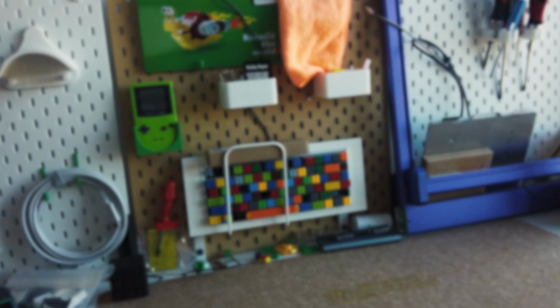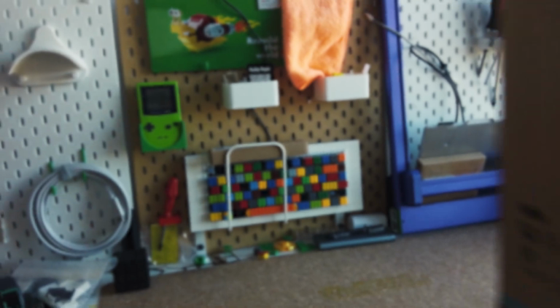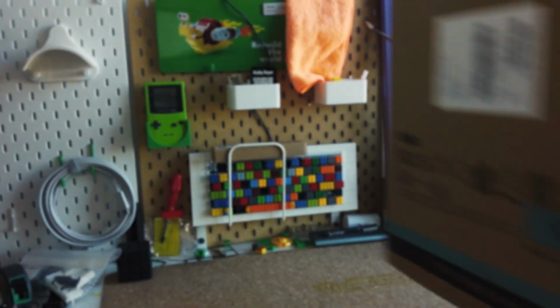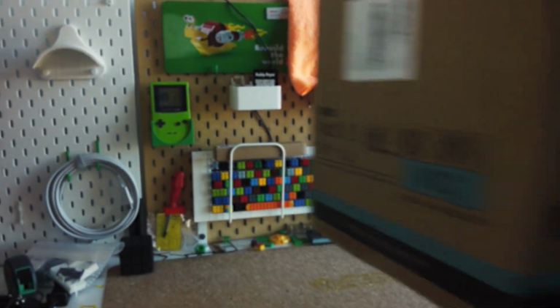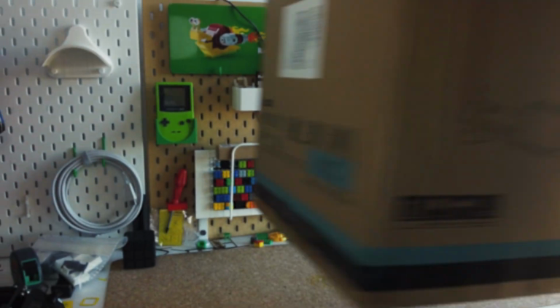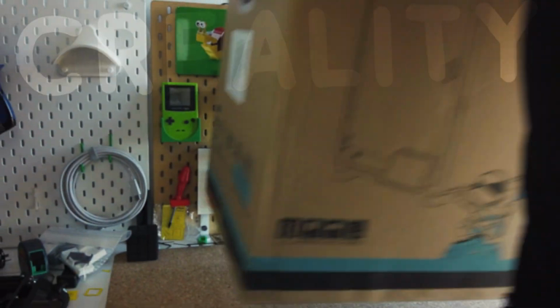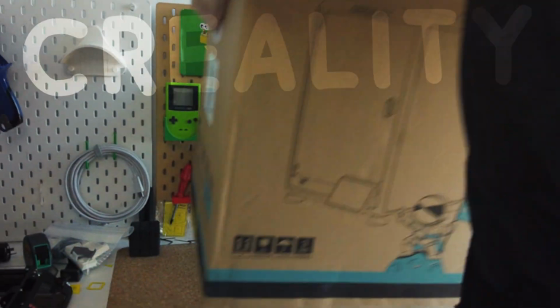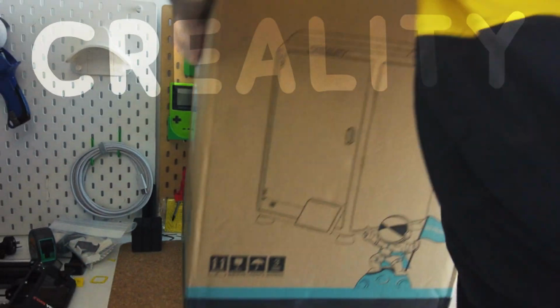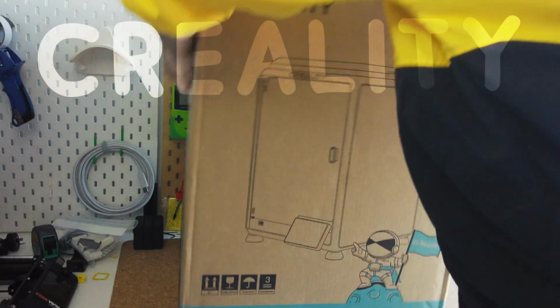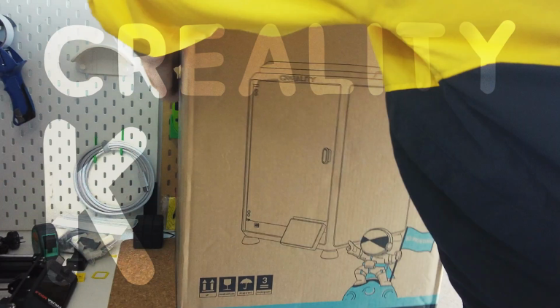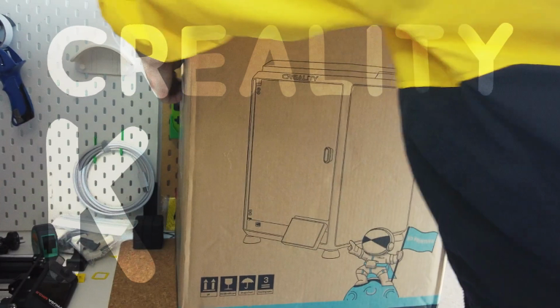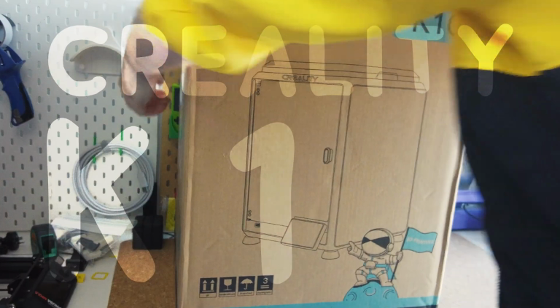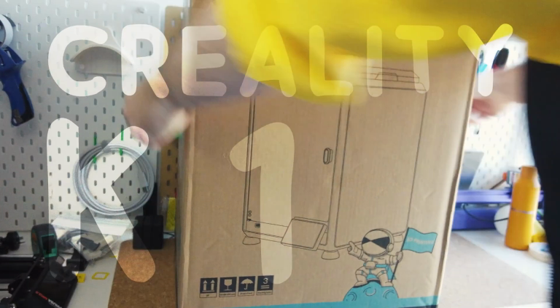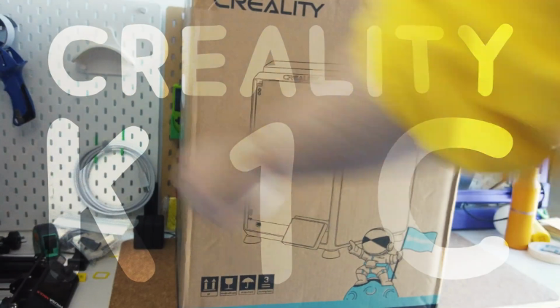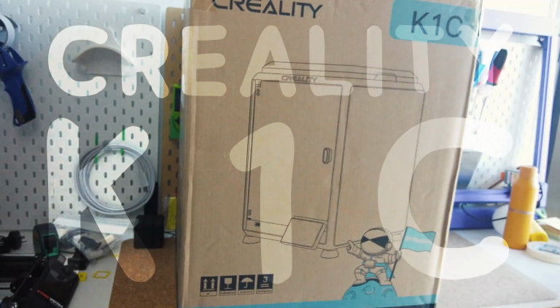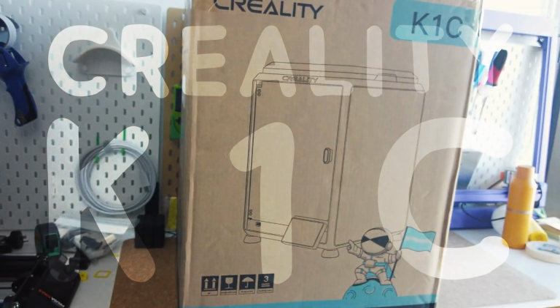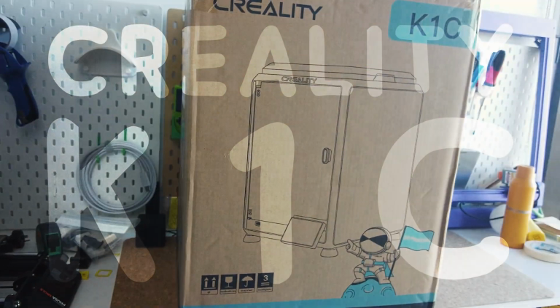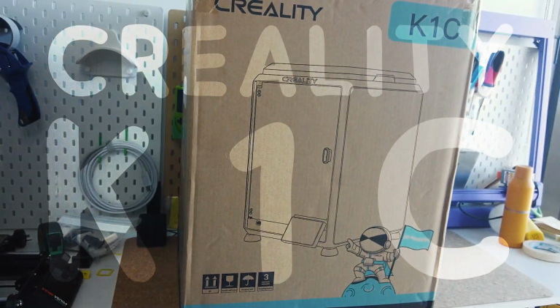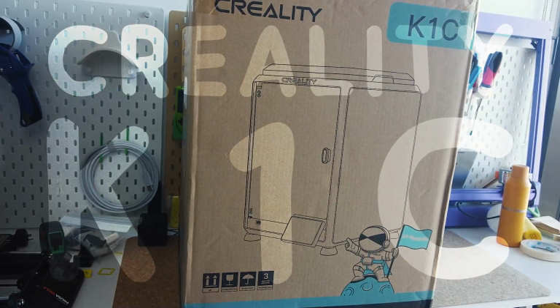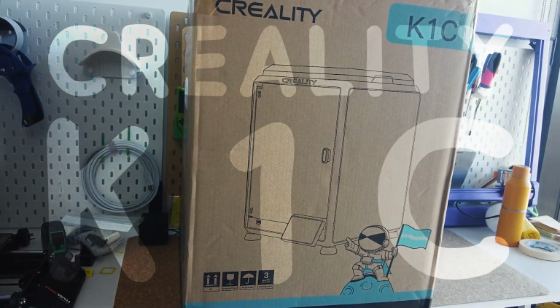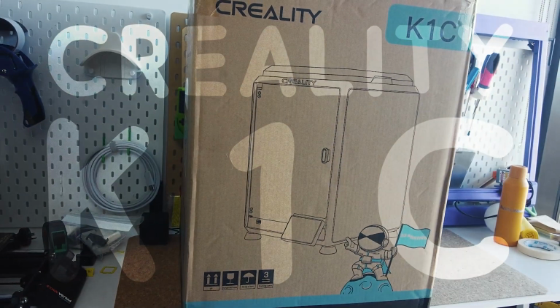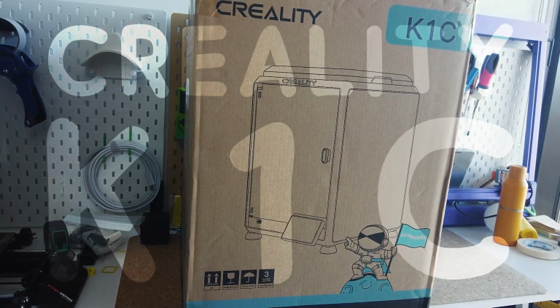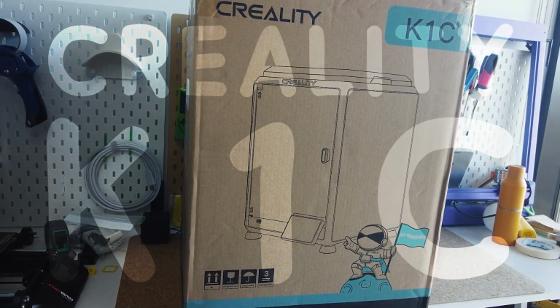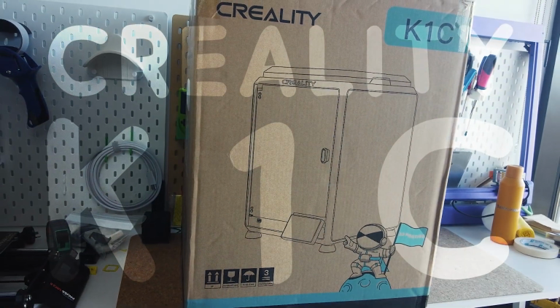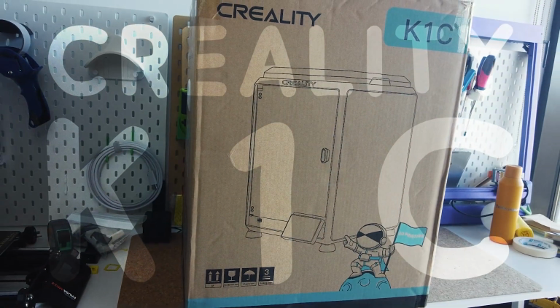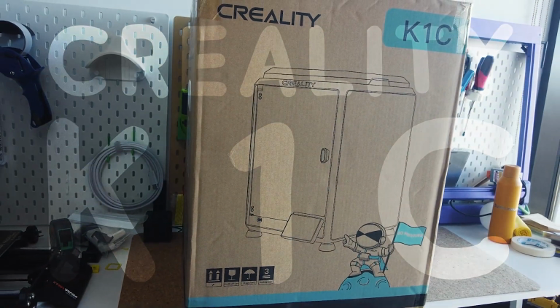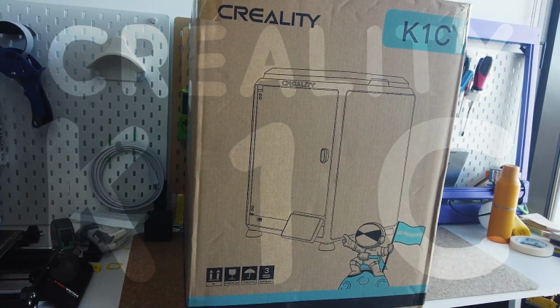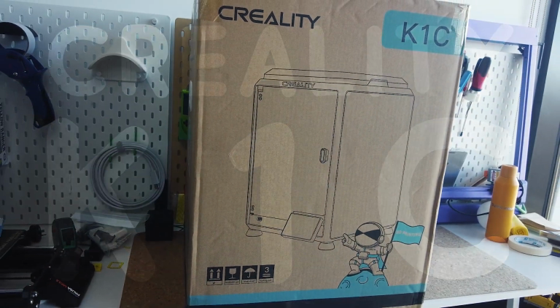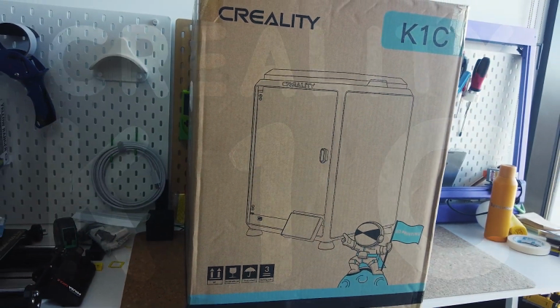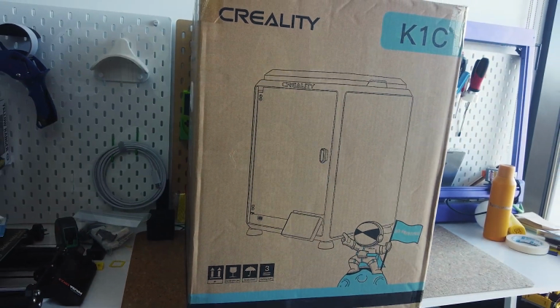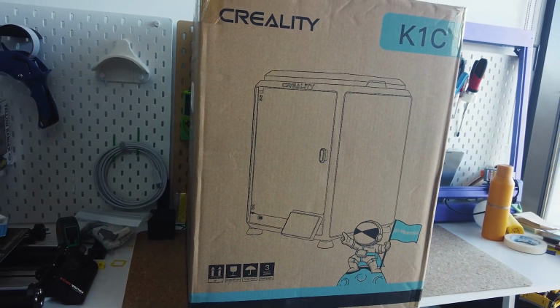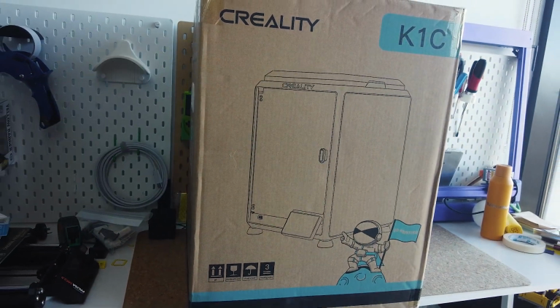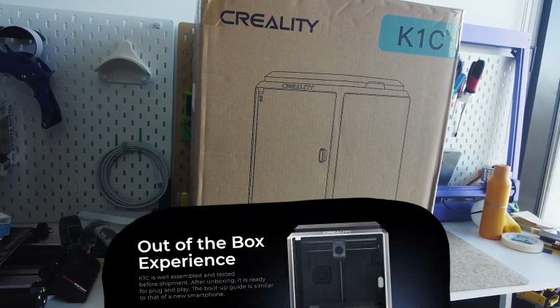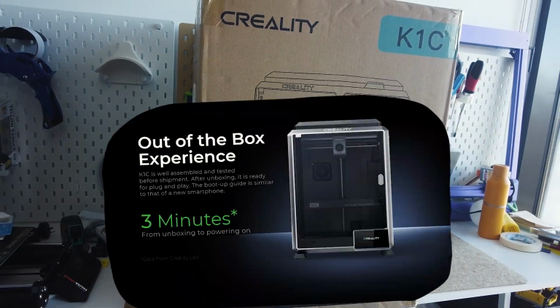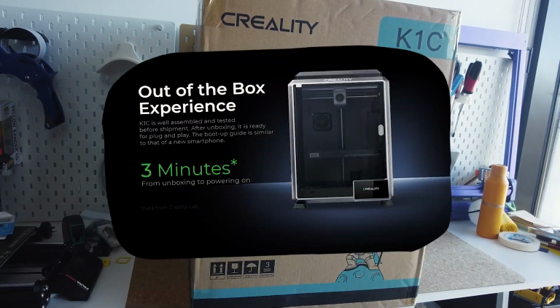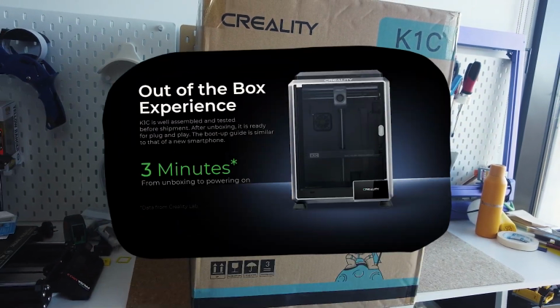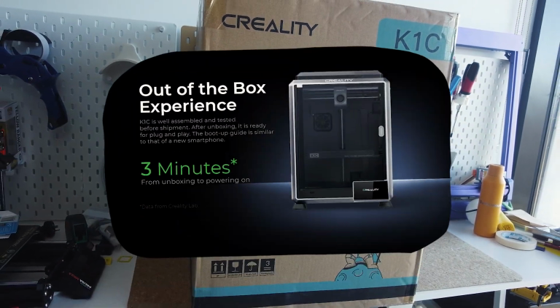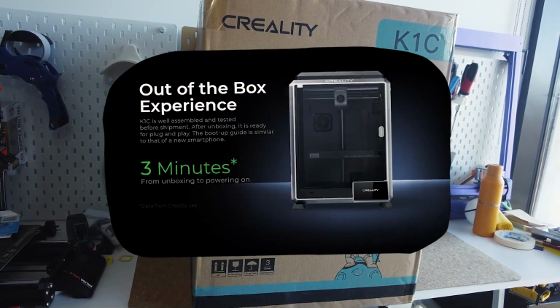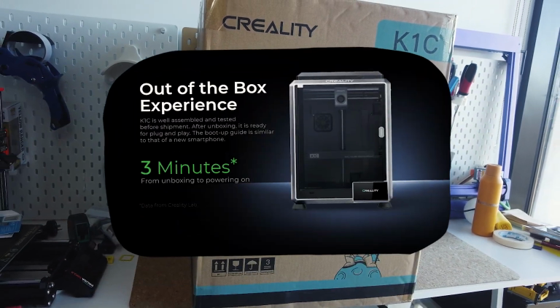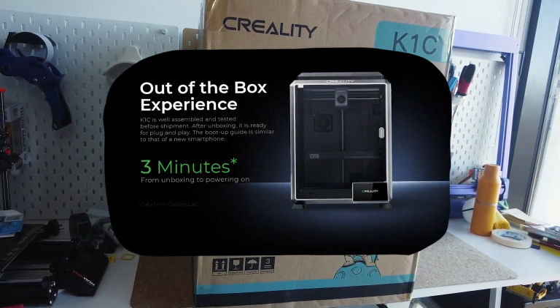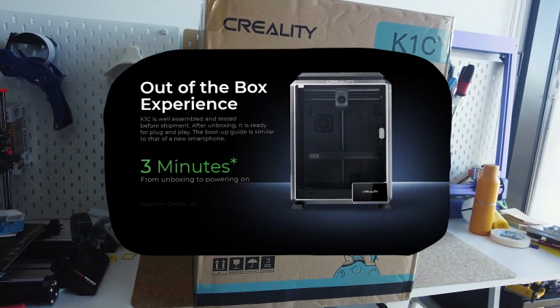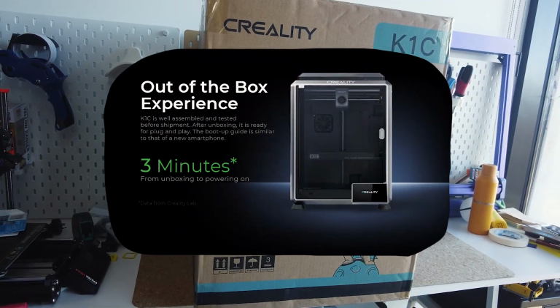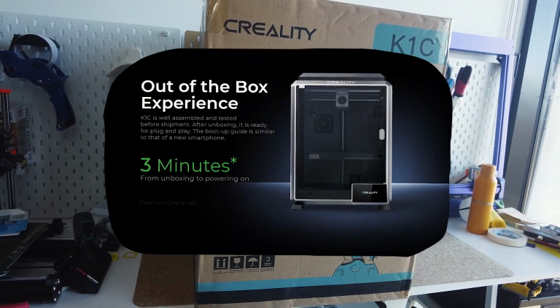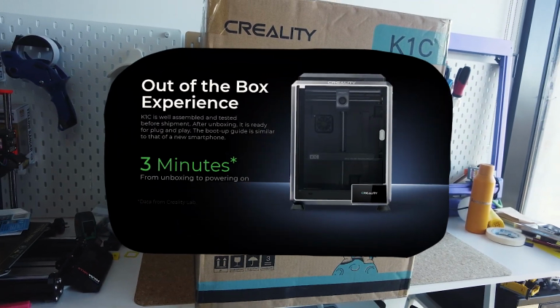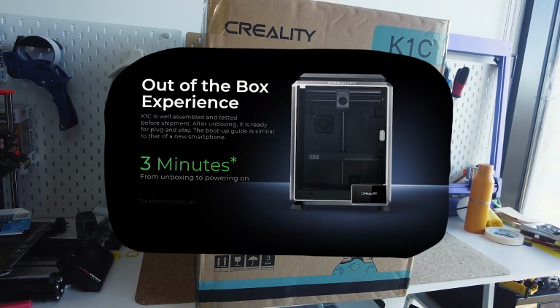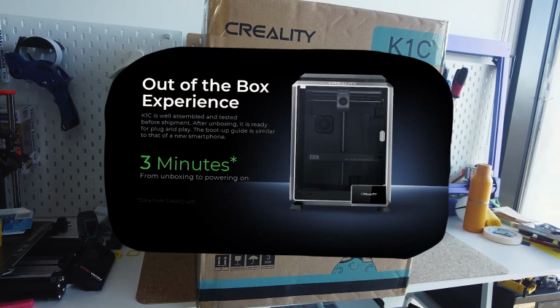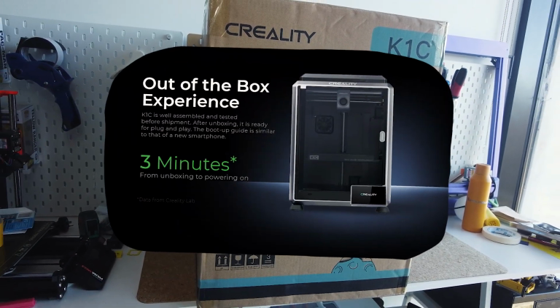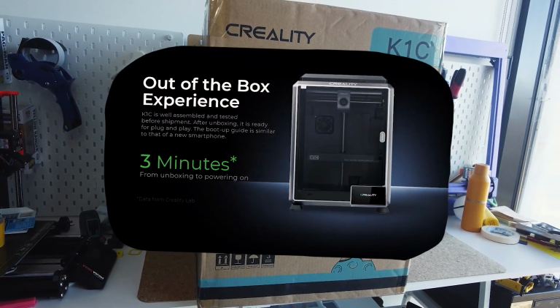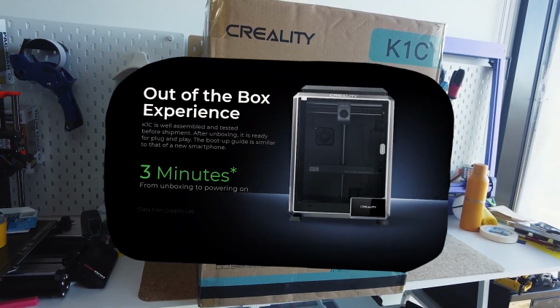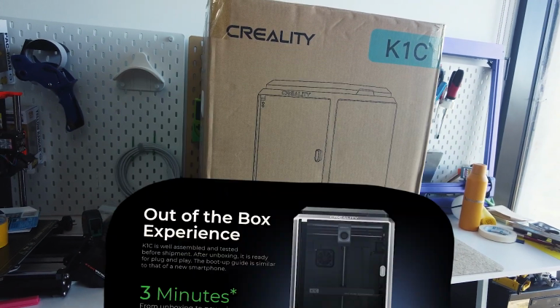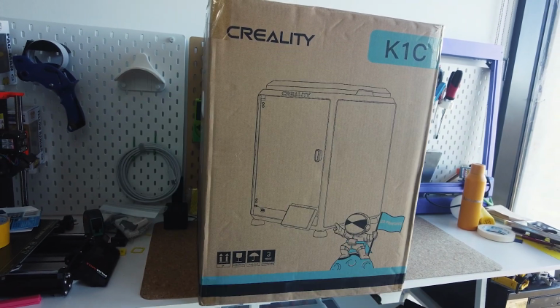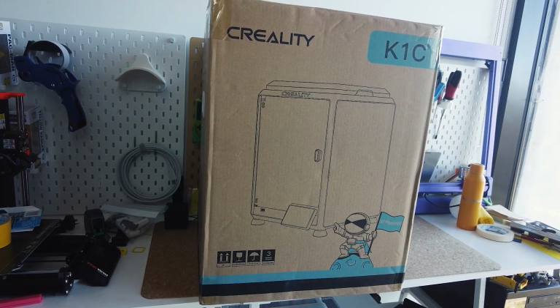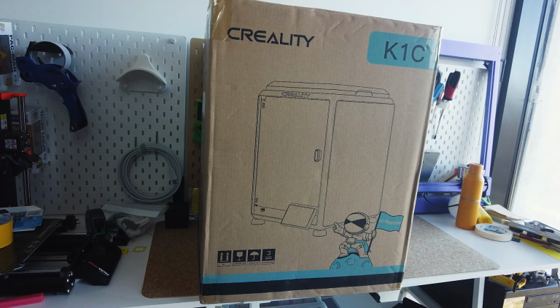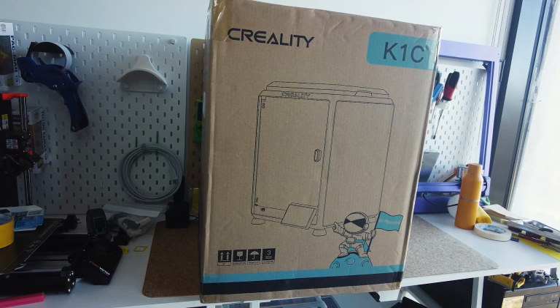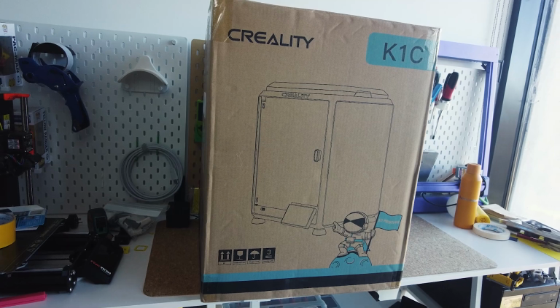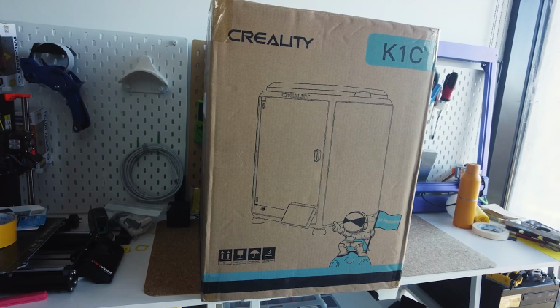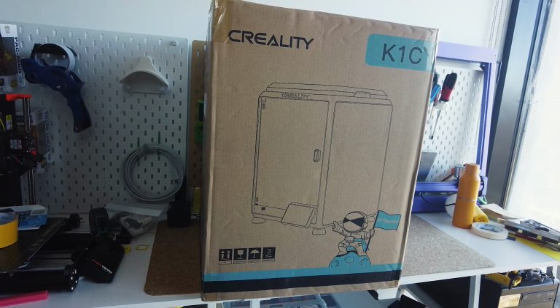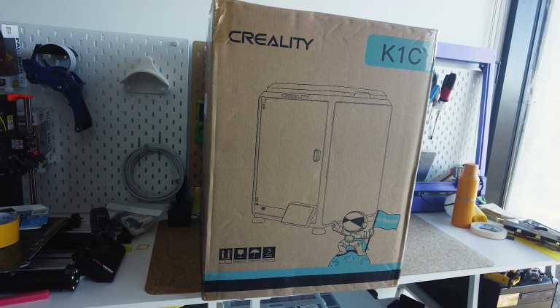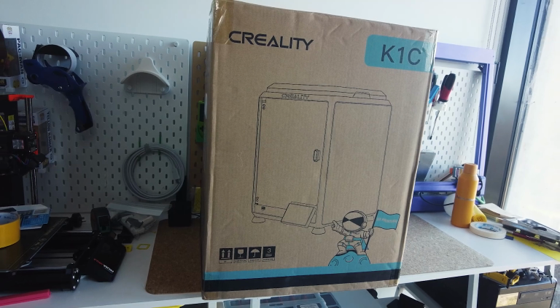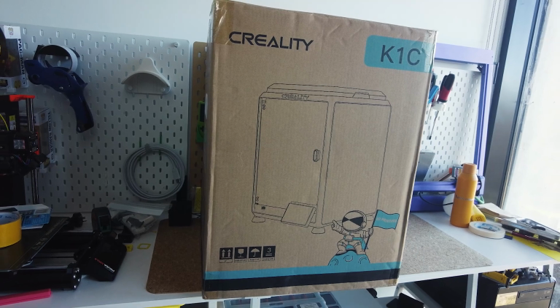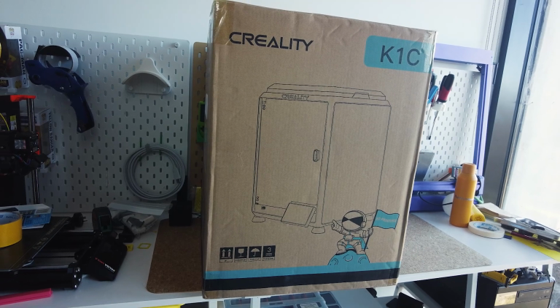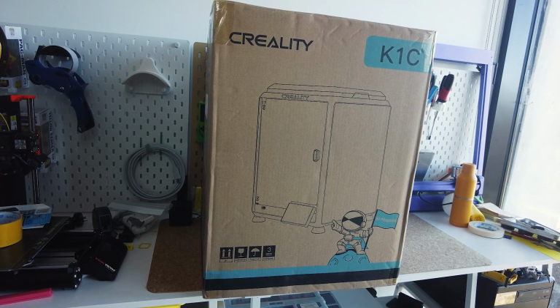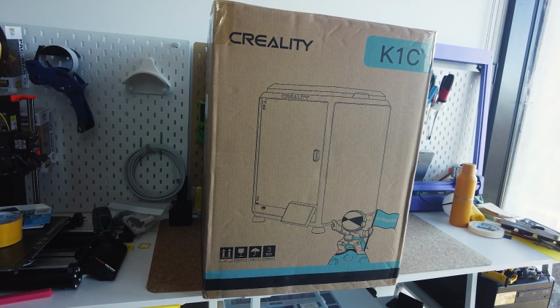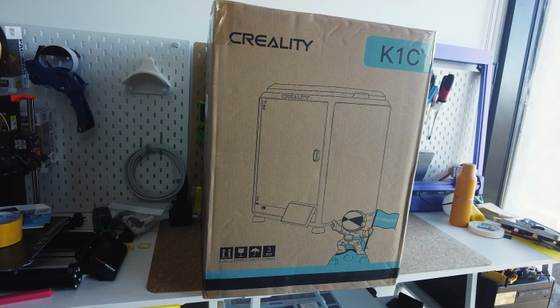This is the Creality K1C 3D printer, and apparently it takes just 3 minutes to get it out of the box and powered on. So let's test that claim.